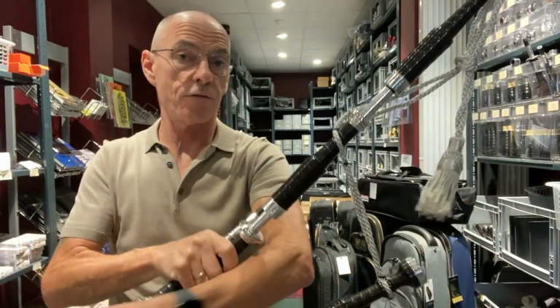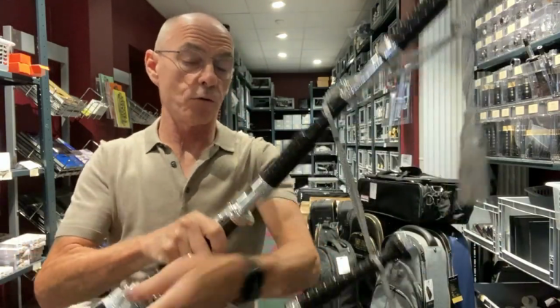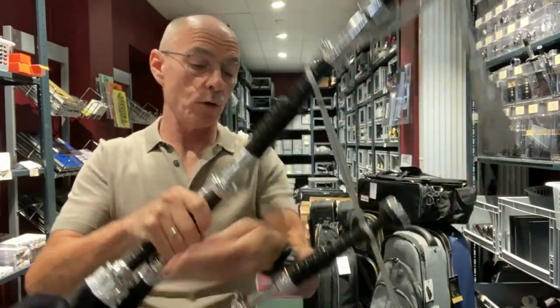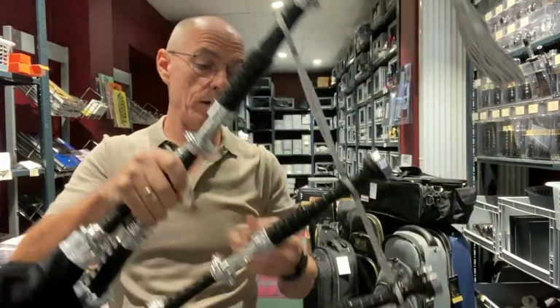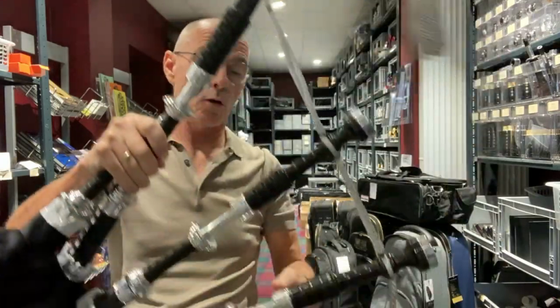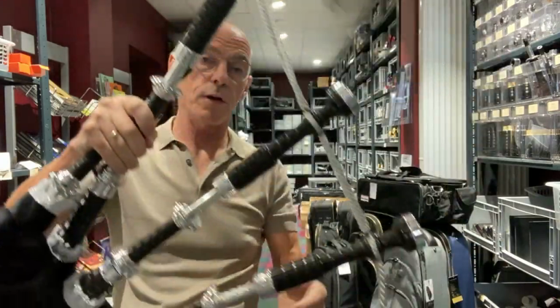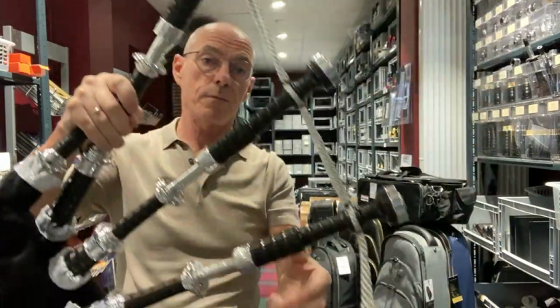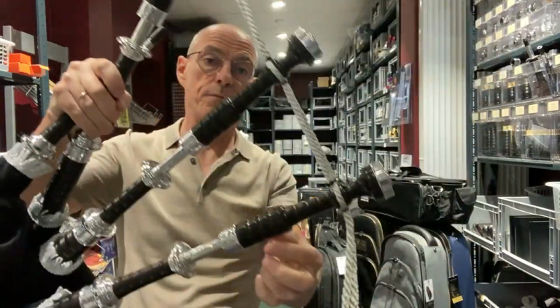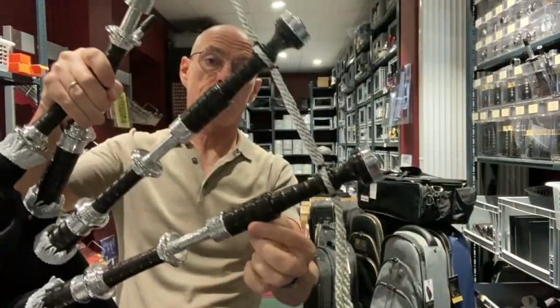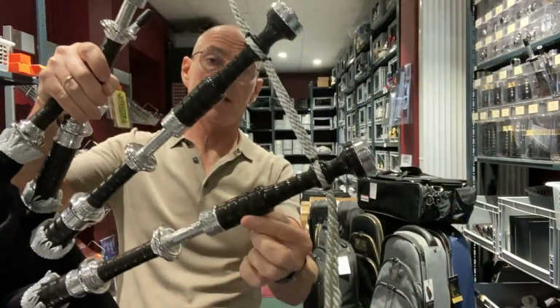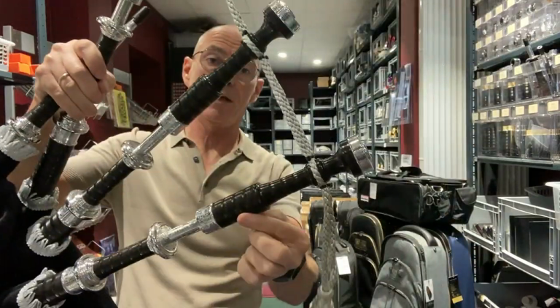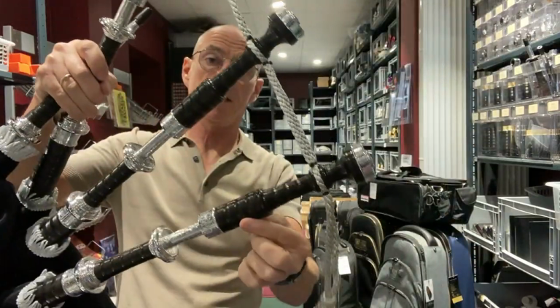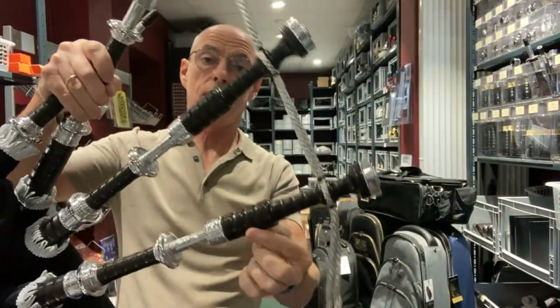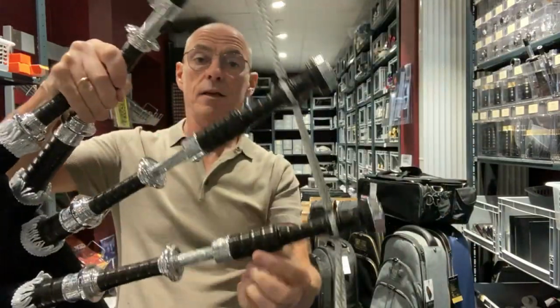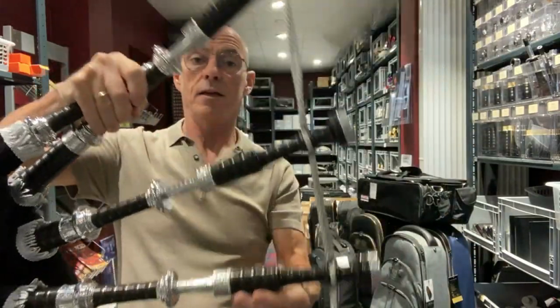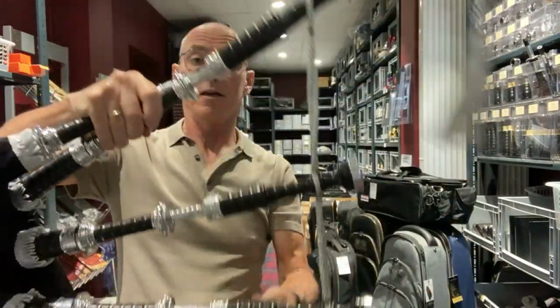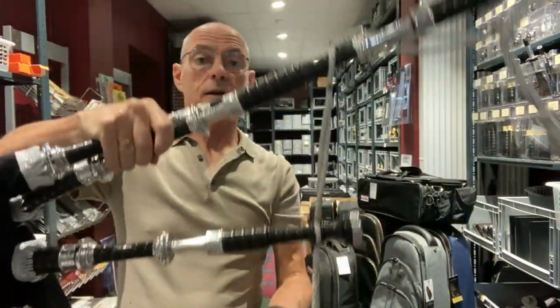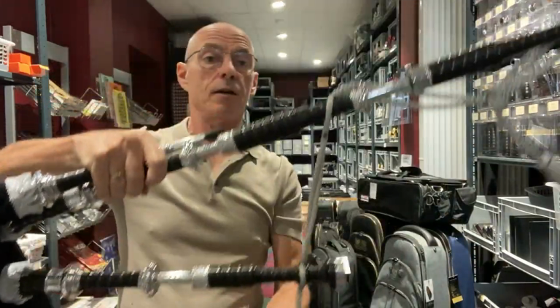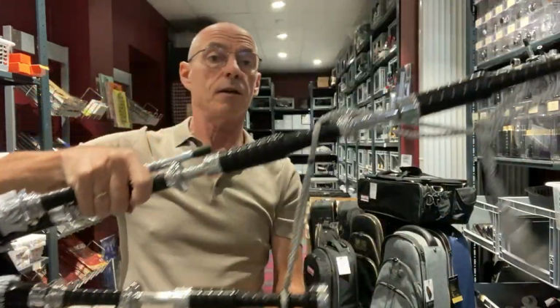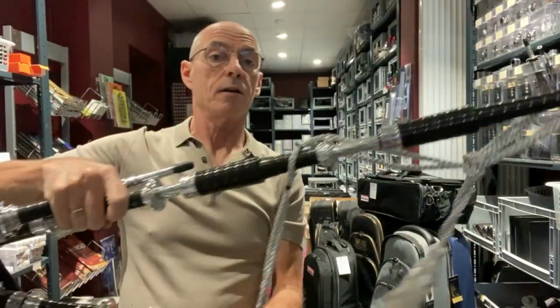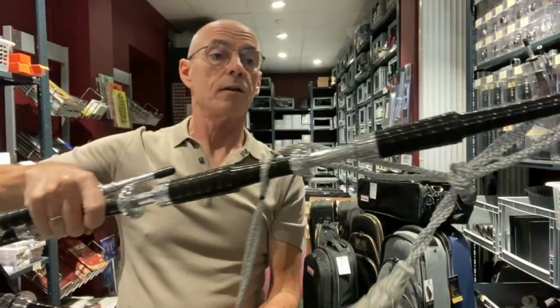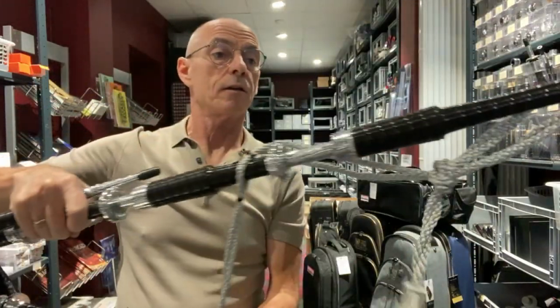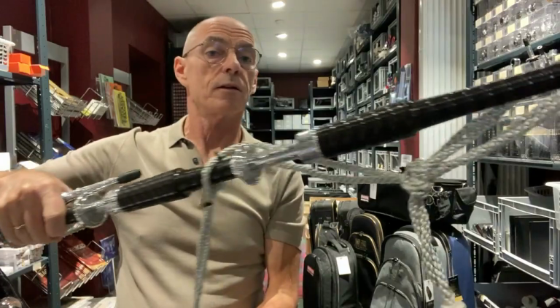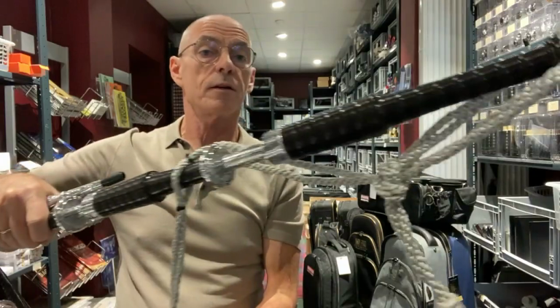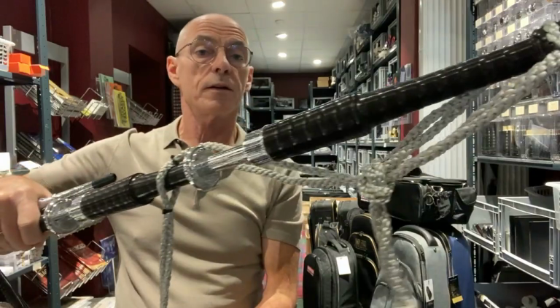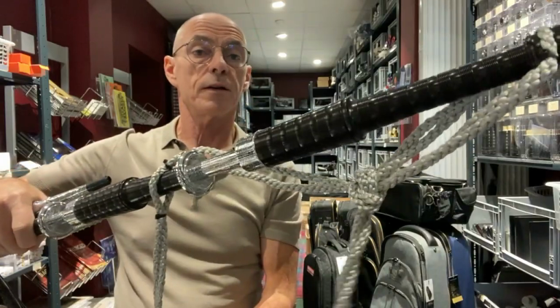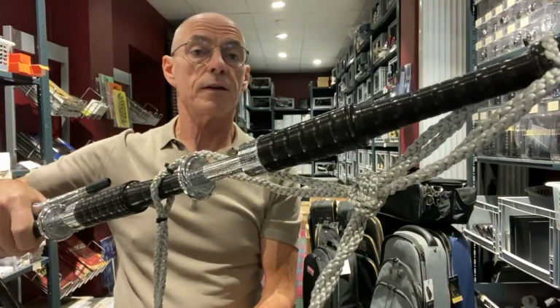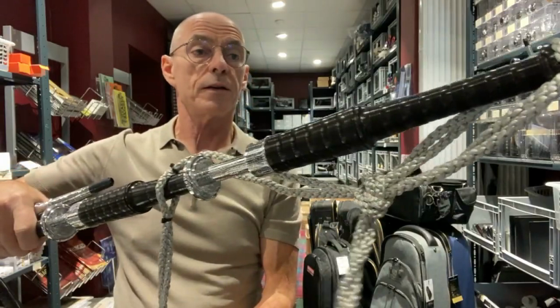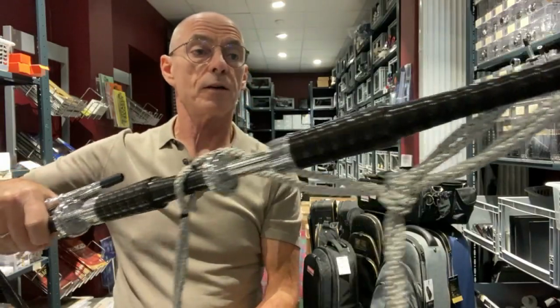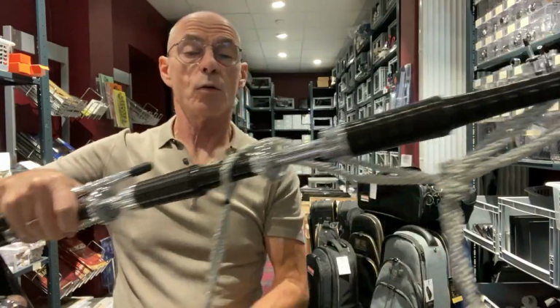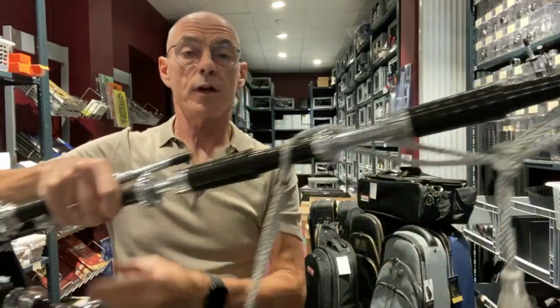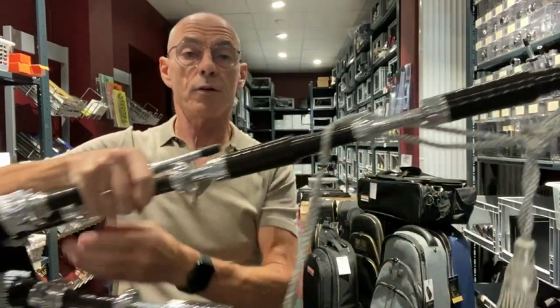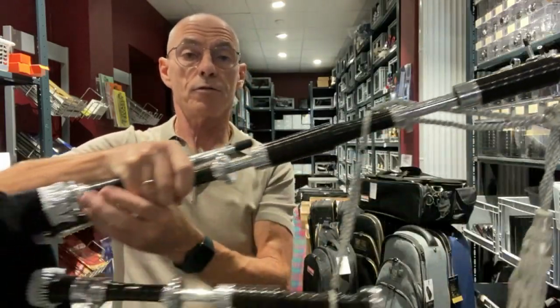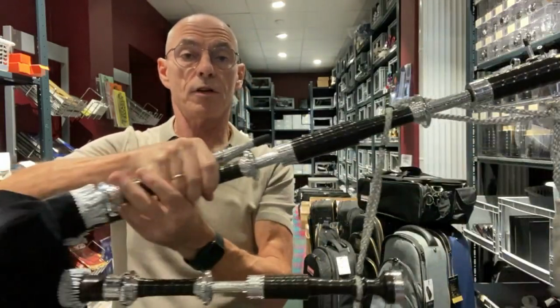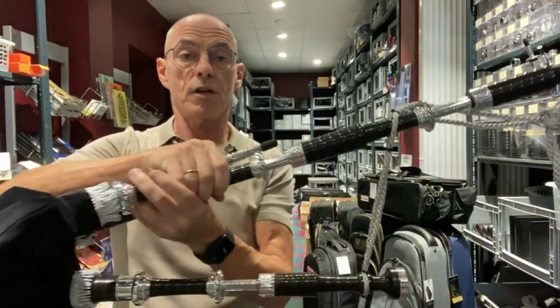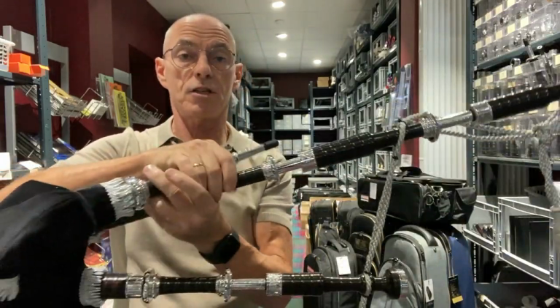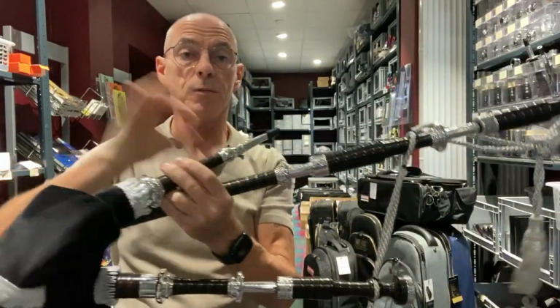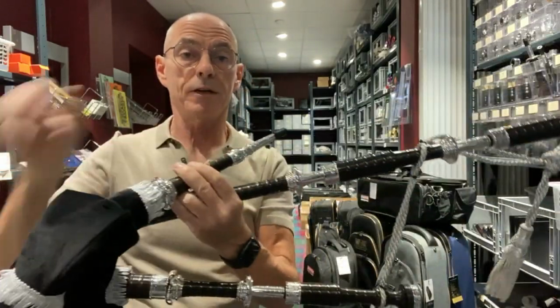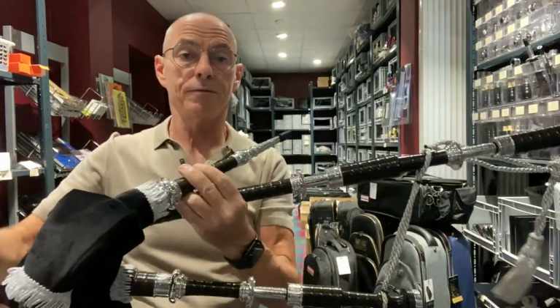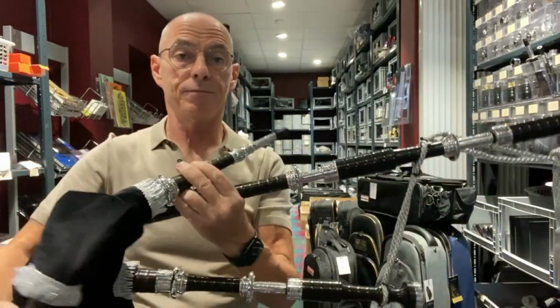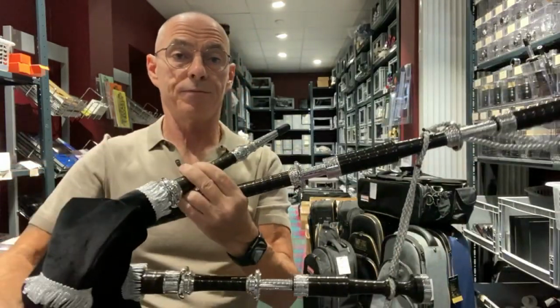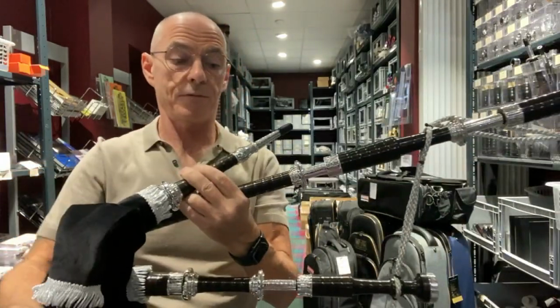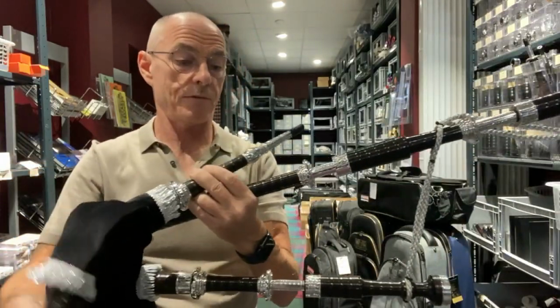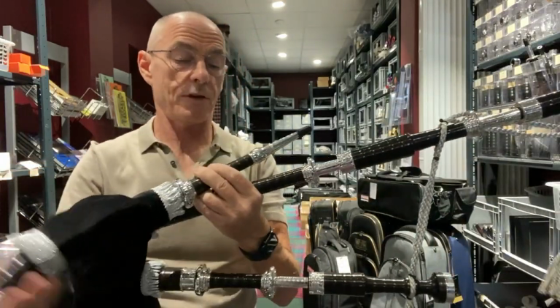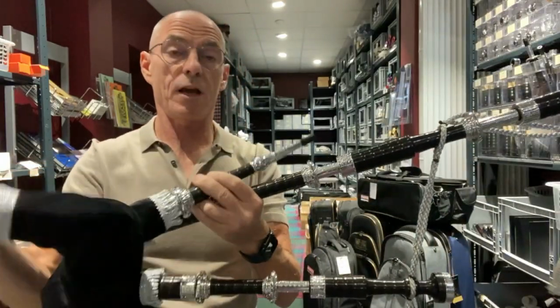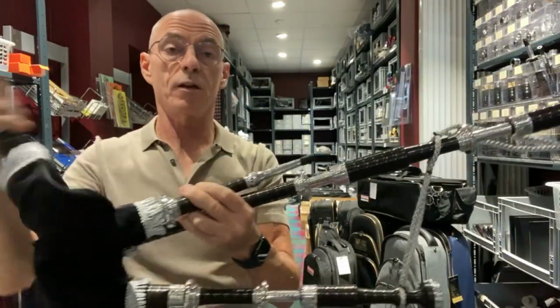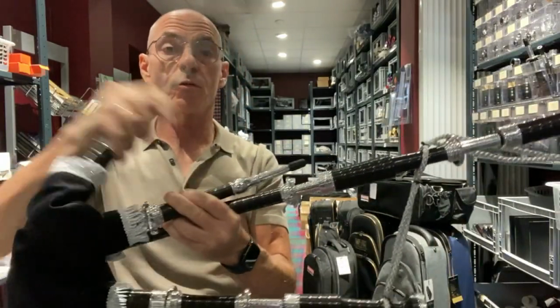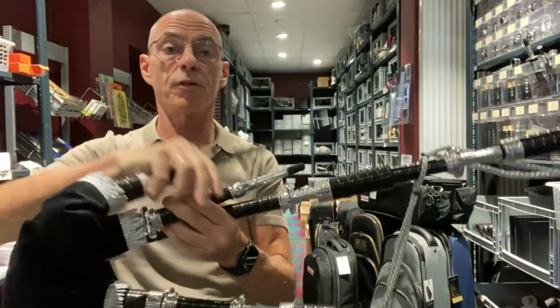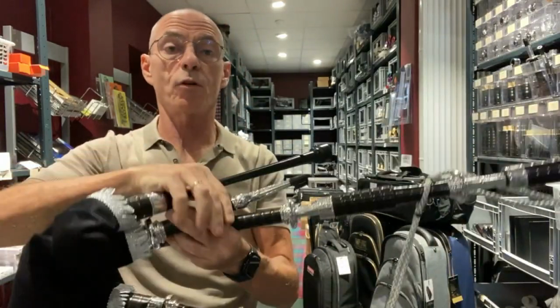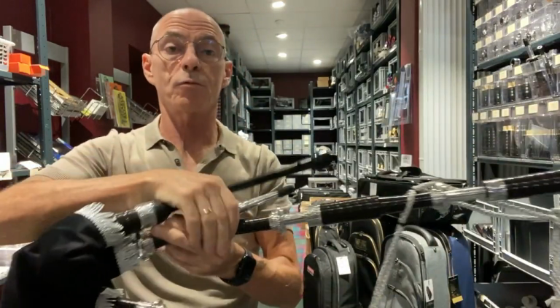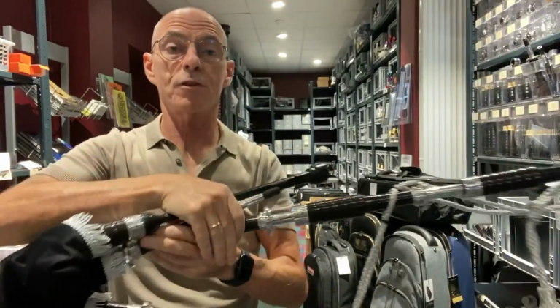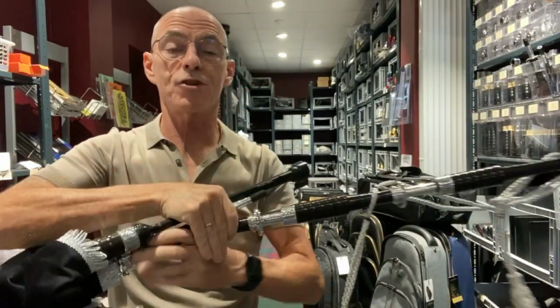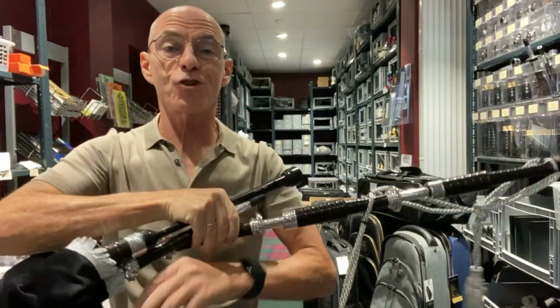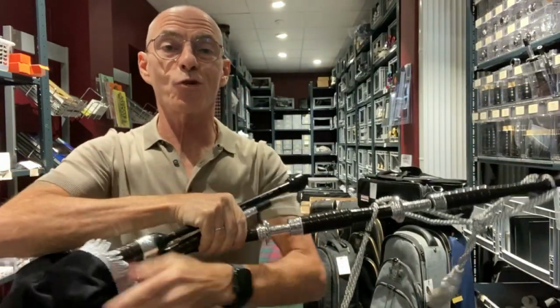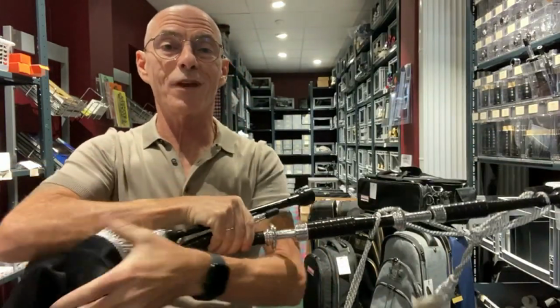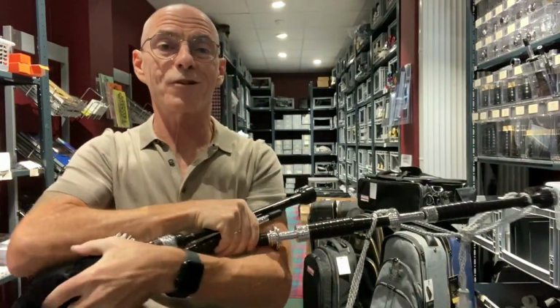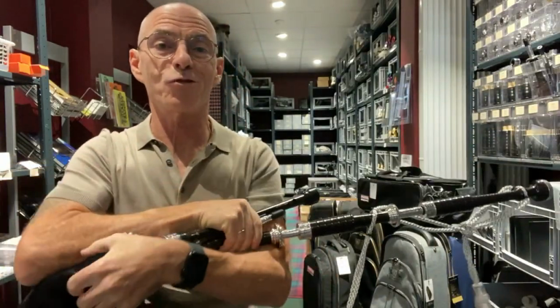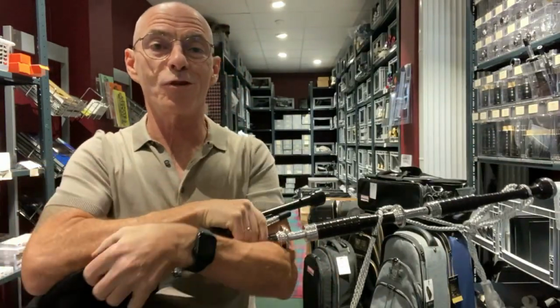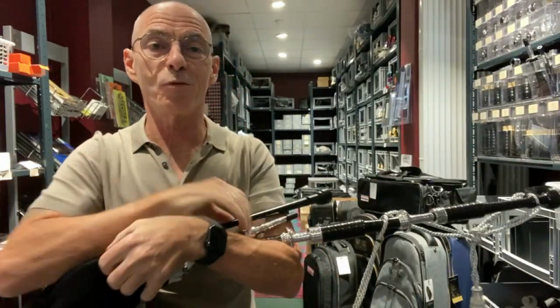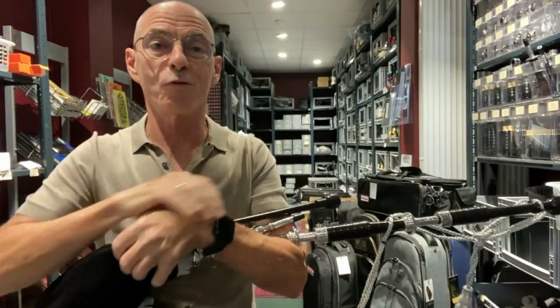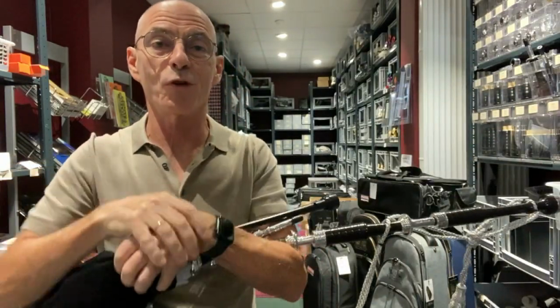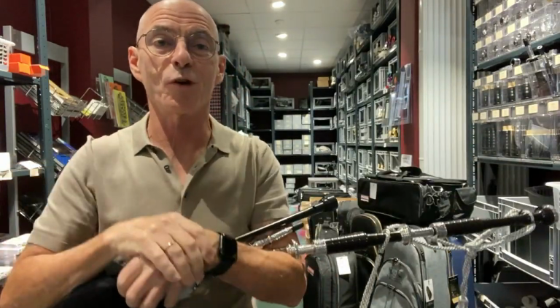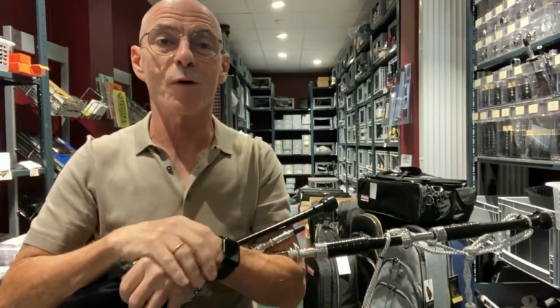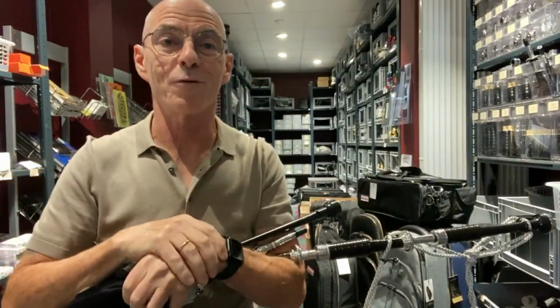So that's a very nice set — Full Alloy — going out to a customer. We thought we'd just show that to you before they go out.